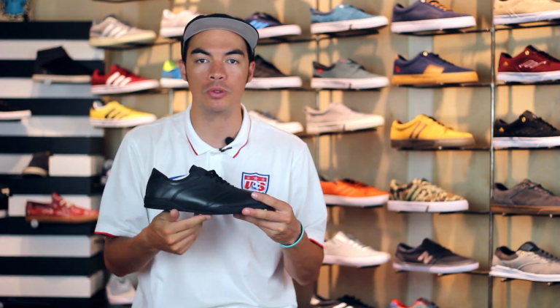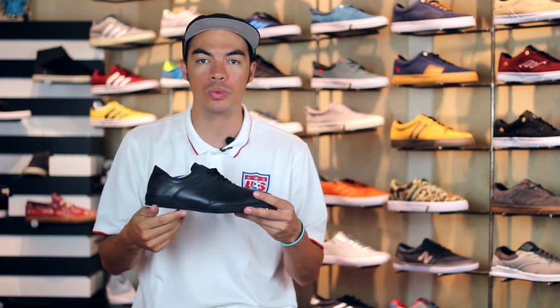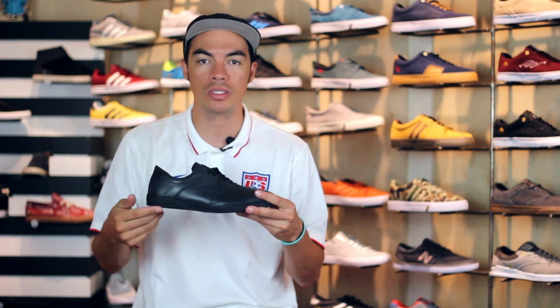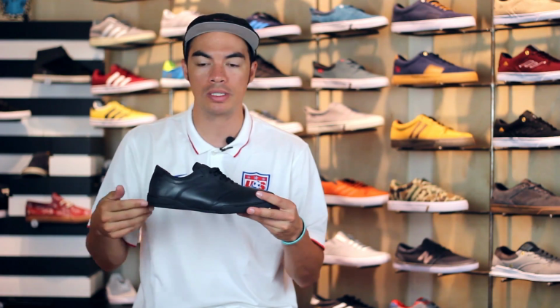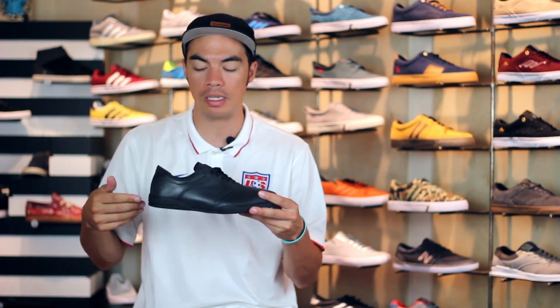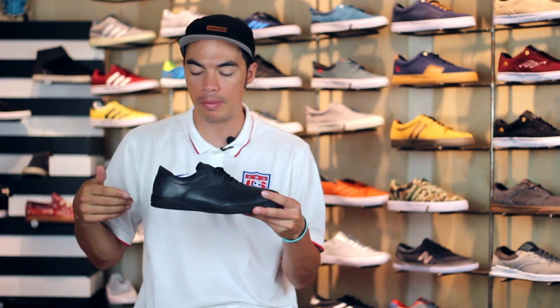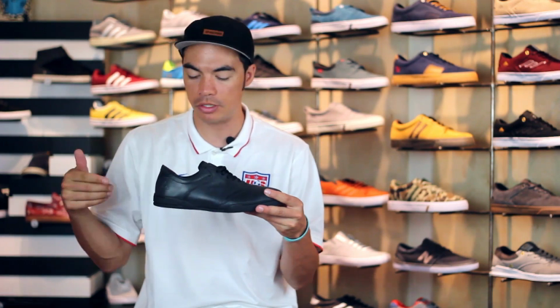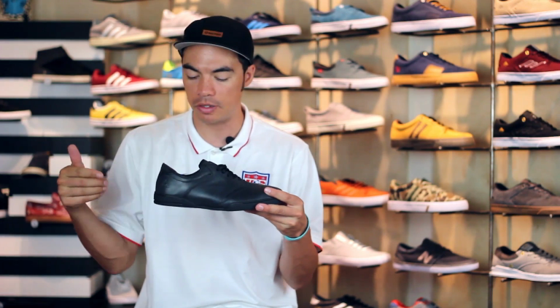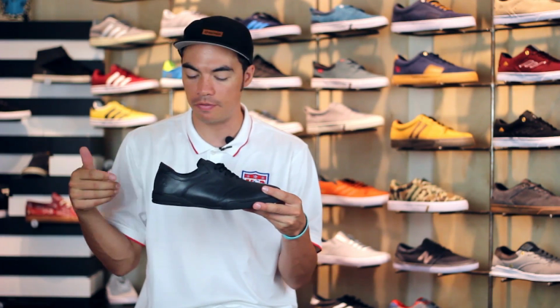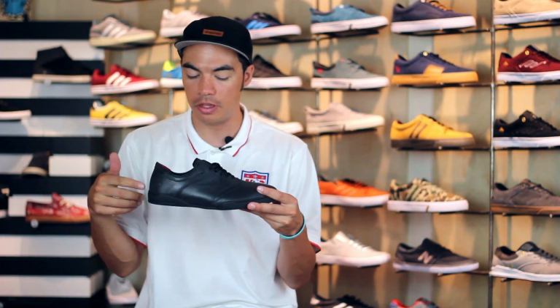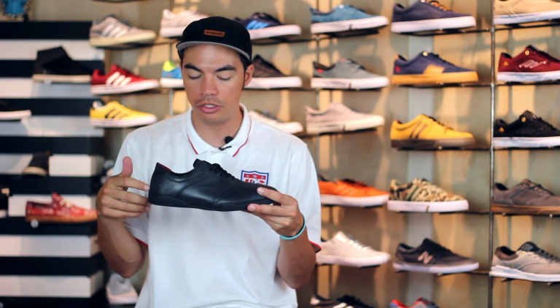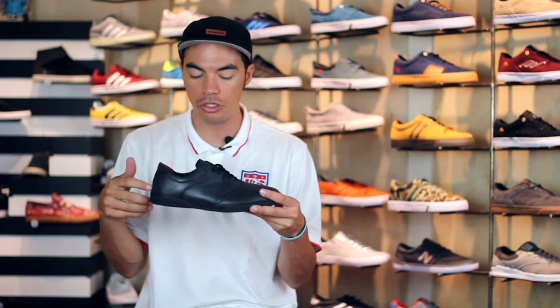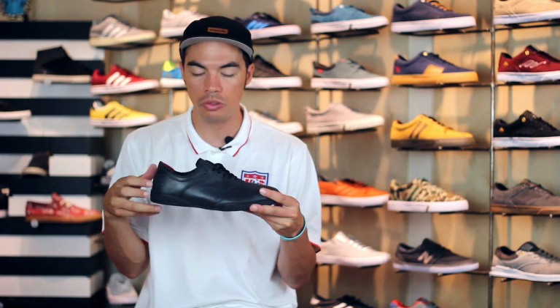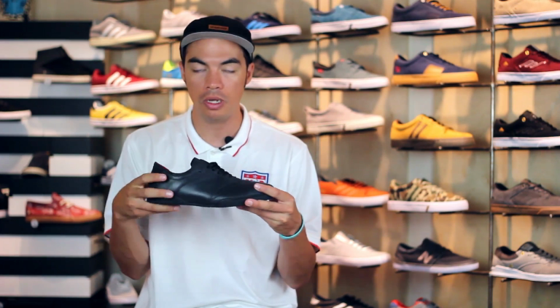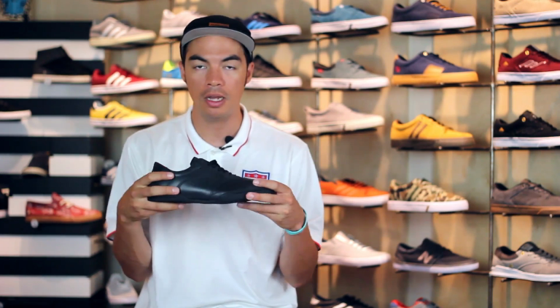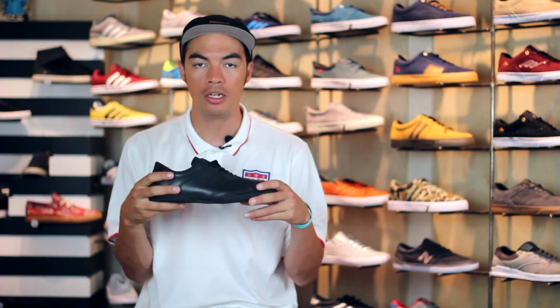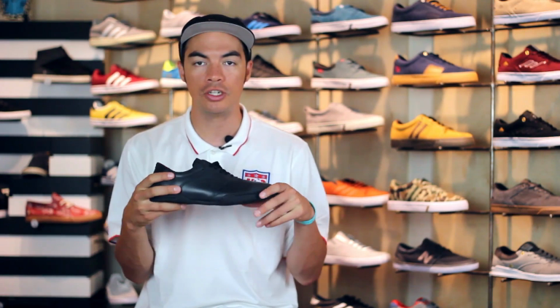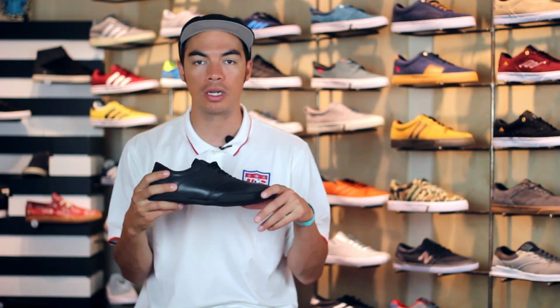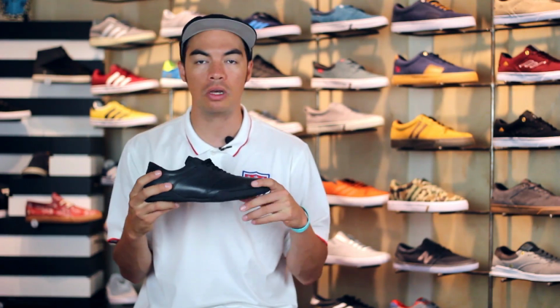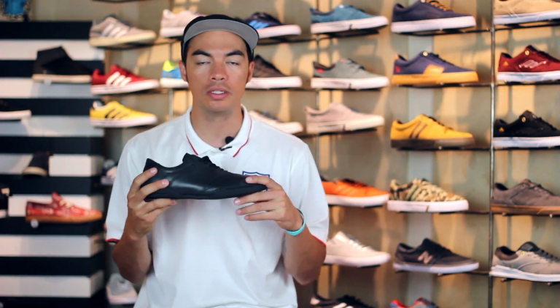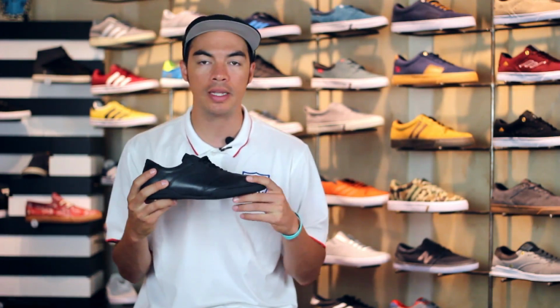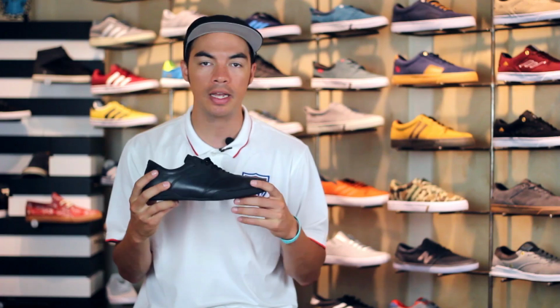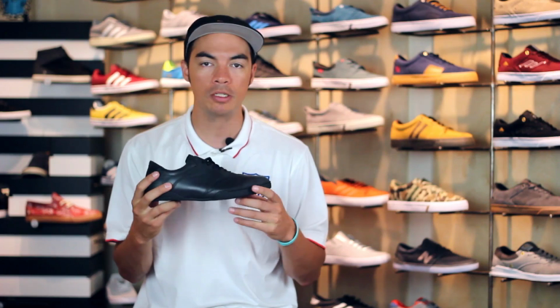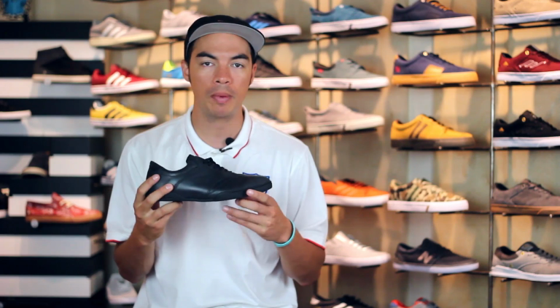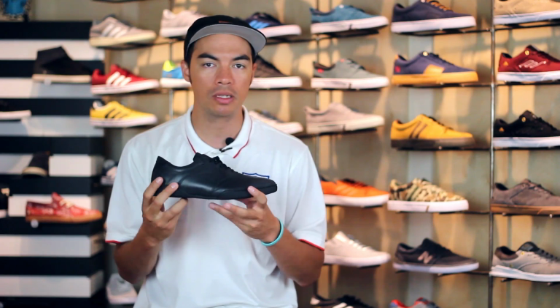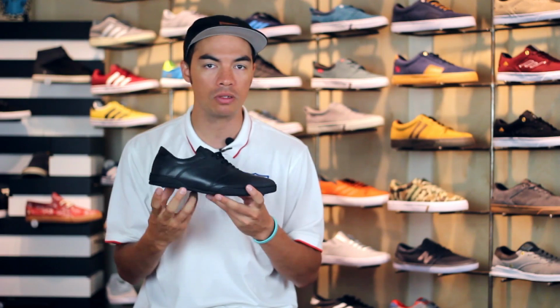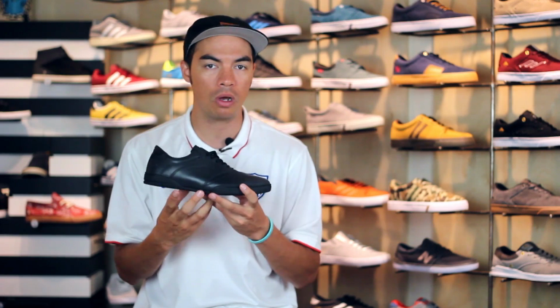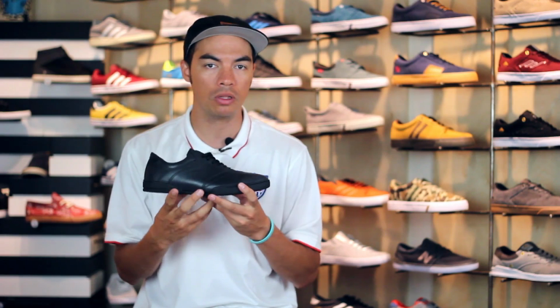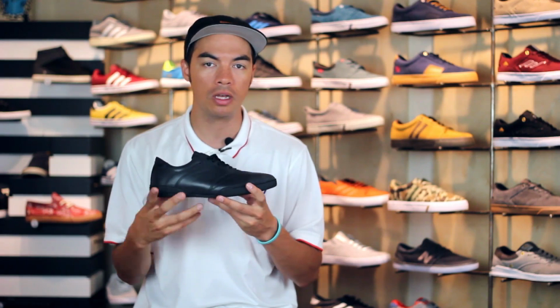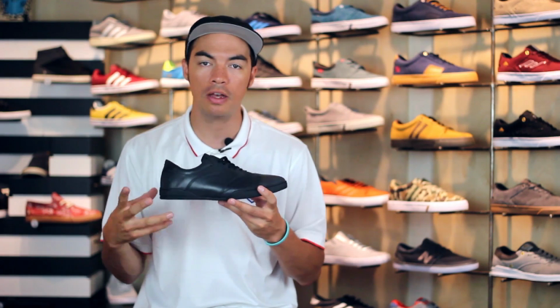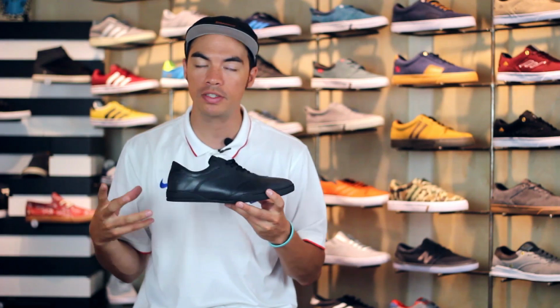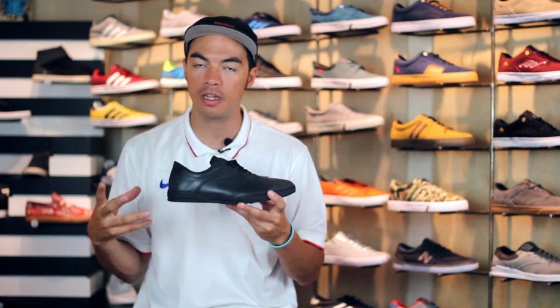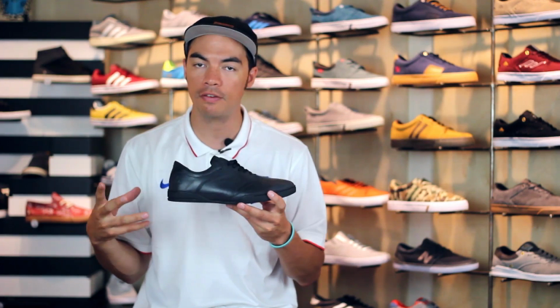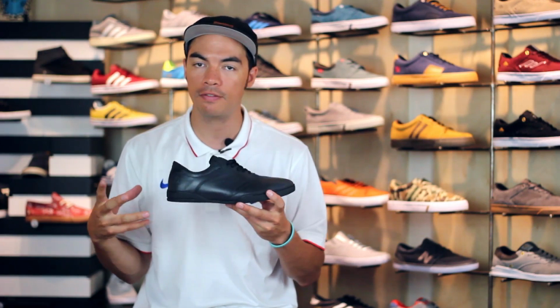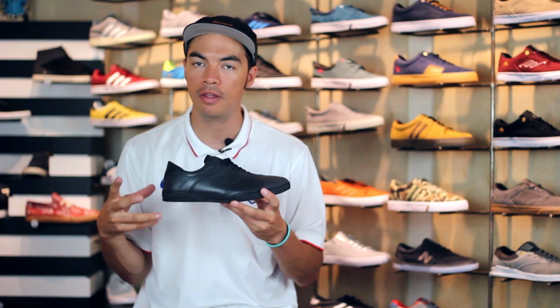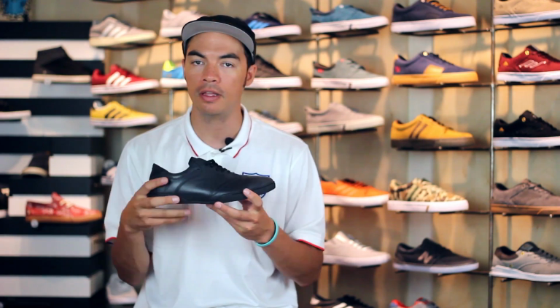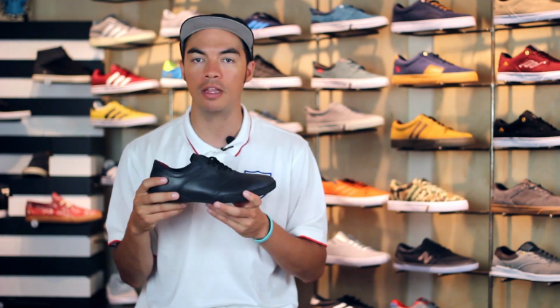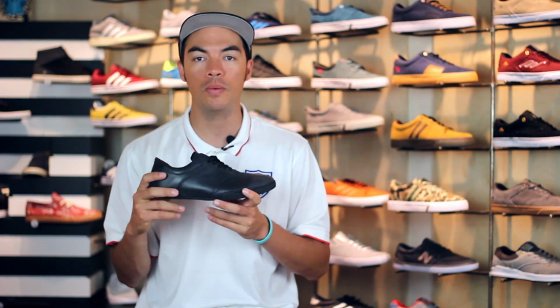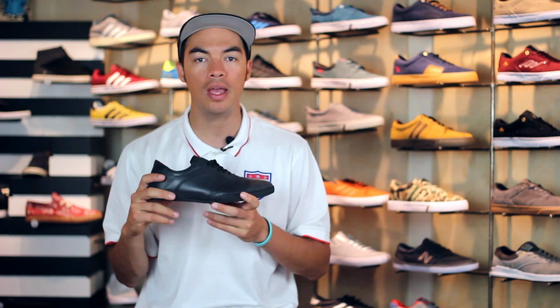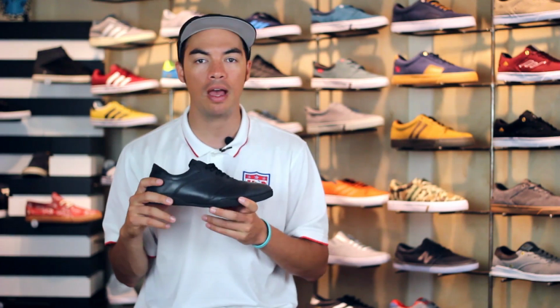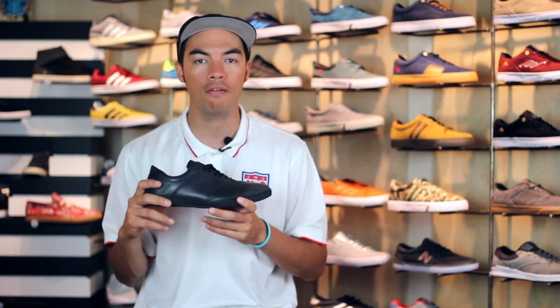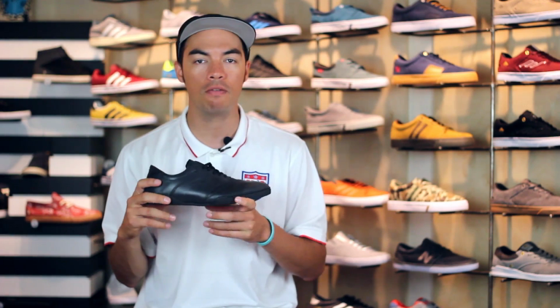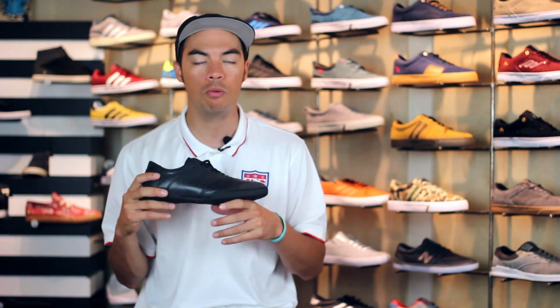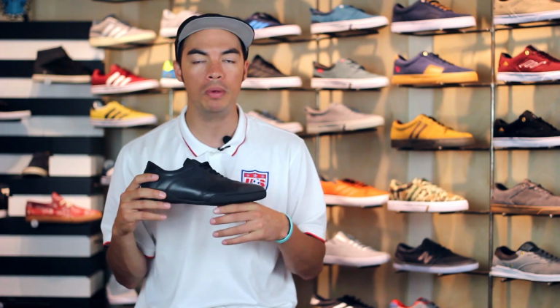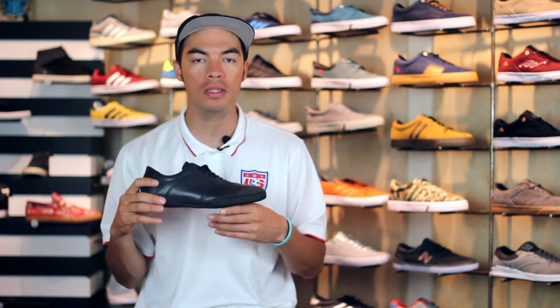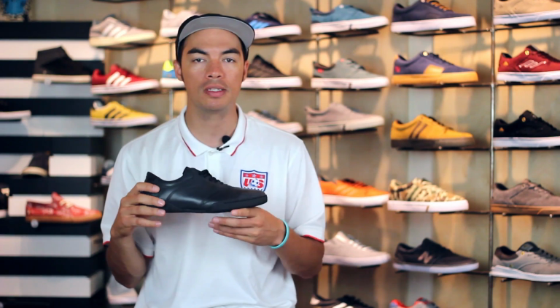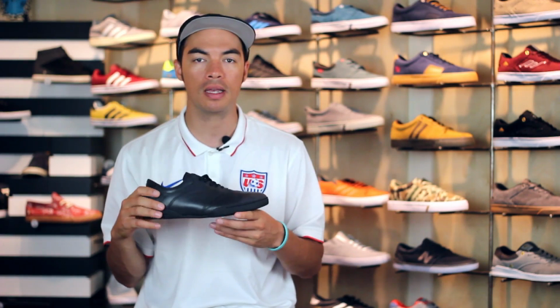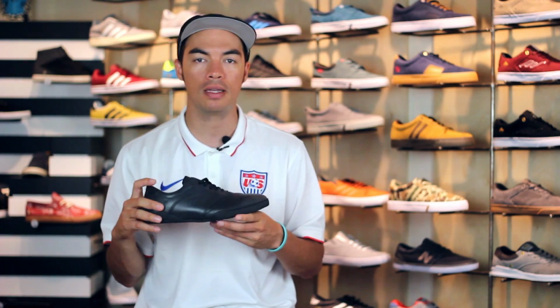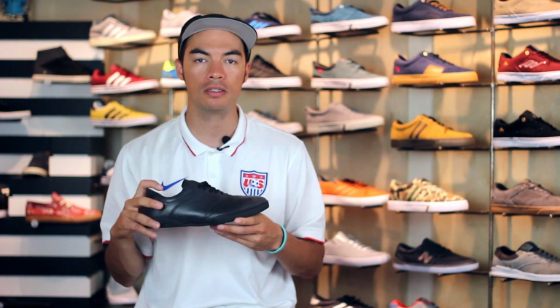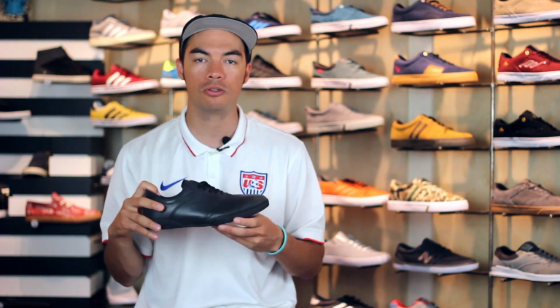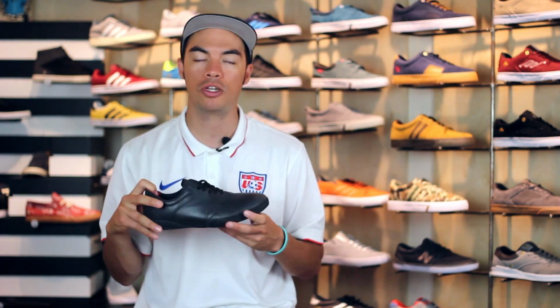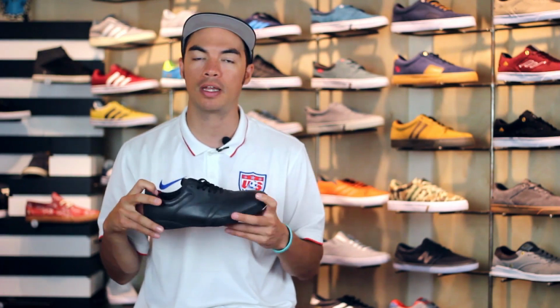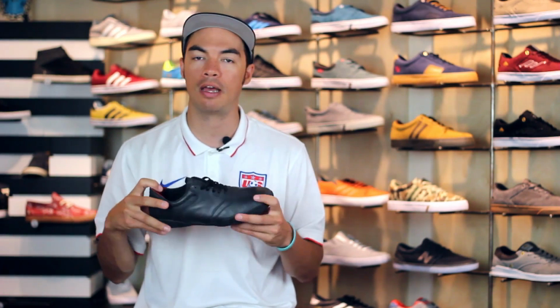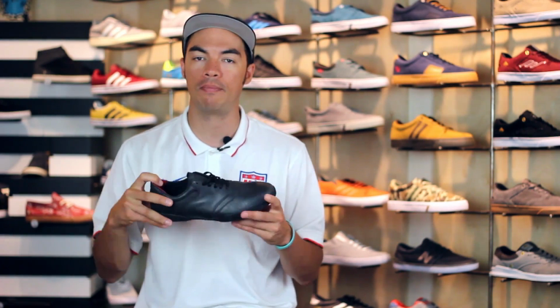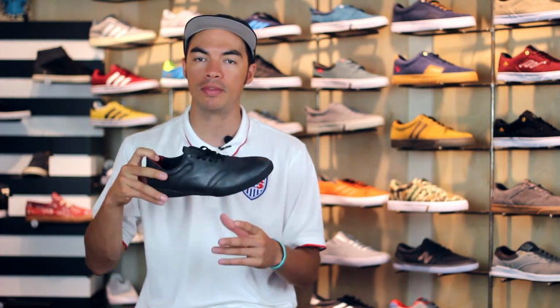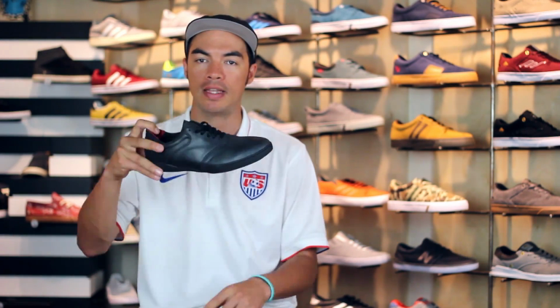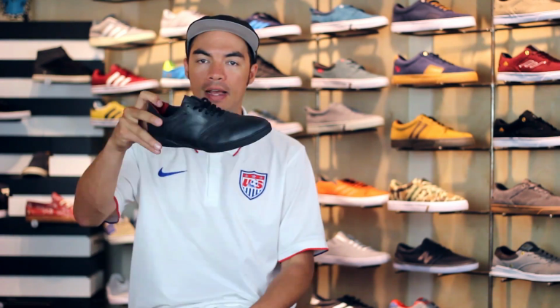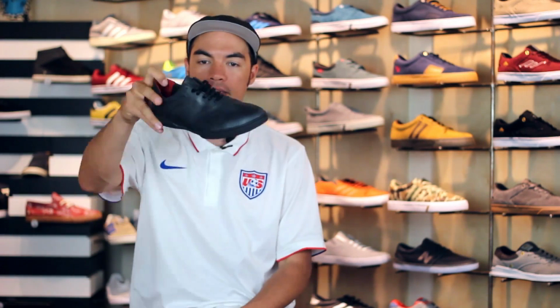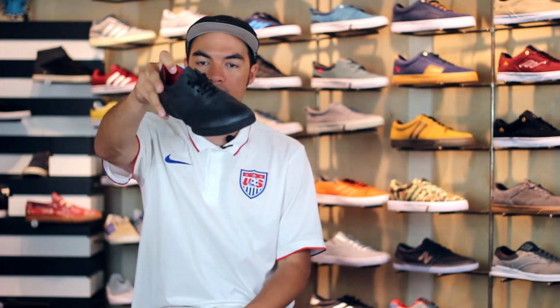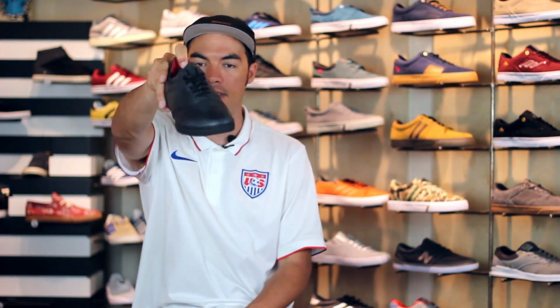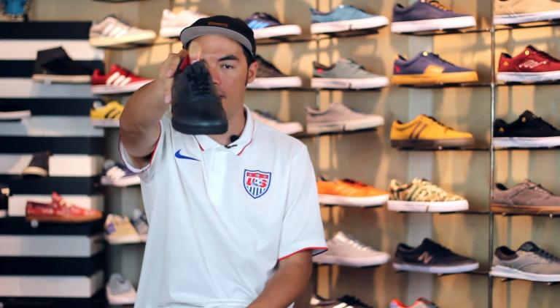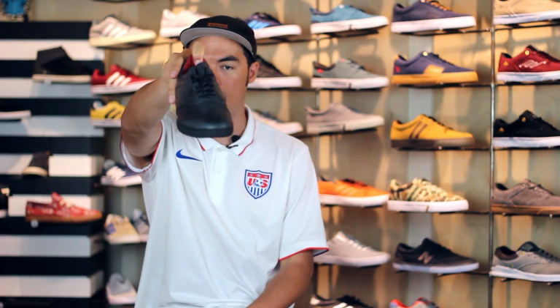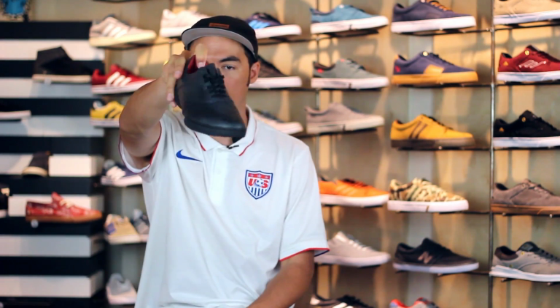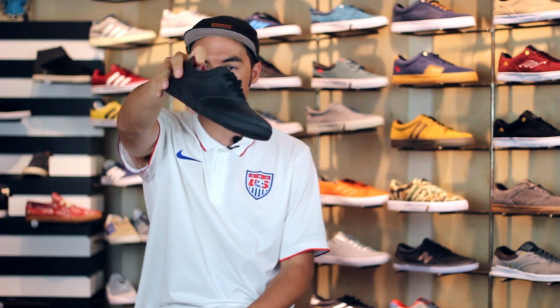Head over to tactics.com where you can see full 360 images of this shoe, check out all the tech specs, and all the Huff stuff that we have will be on the site — so check it out at tactics.com.